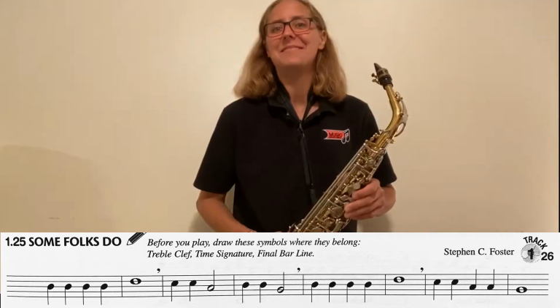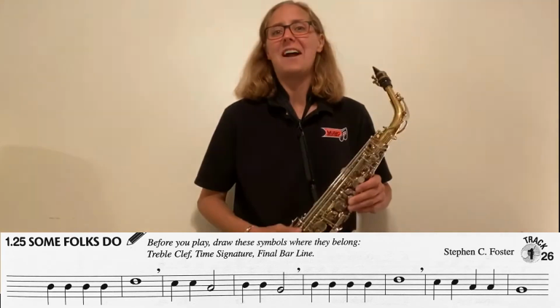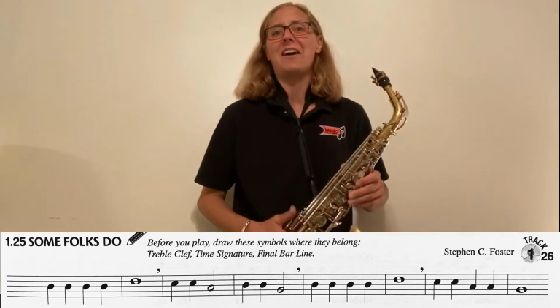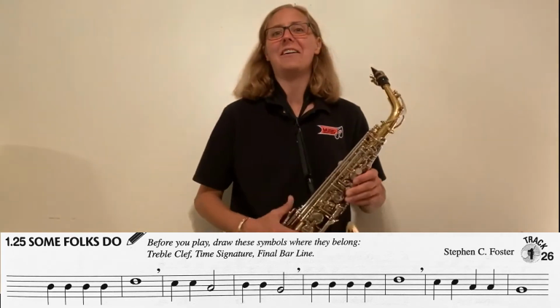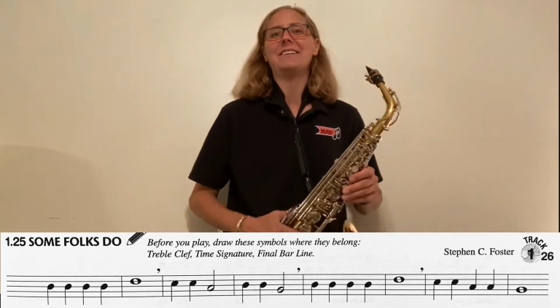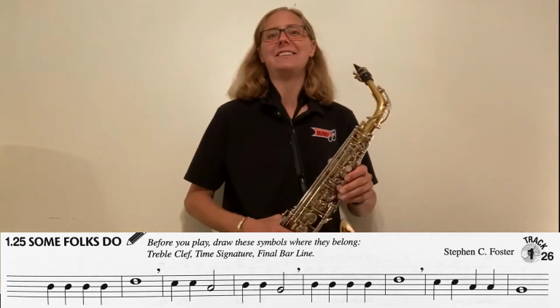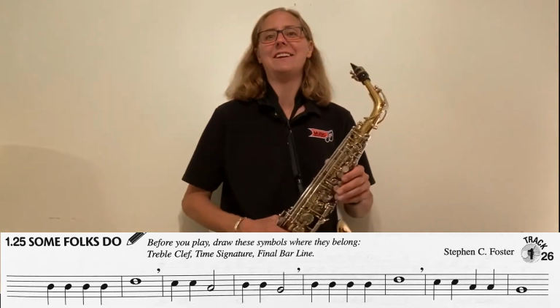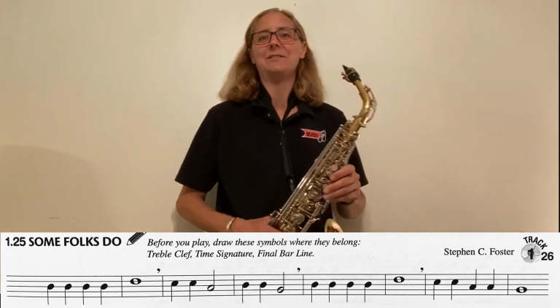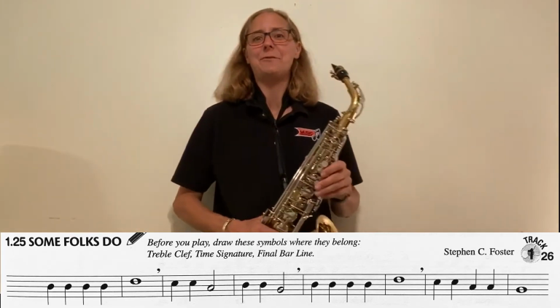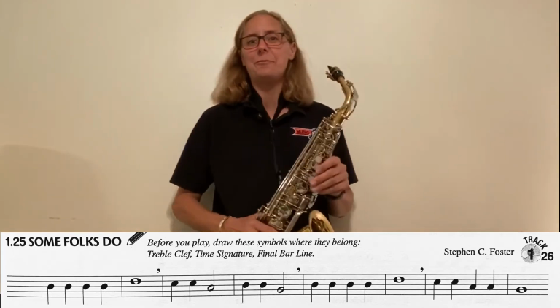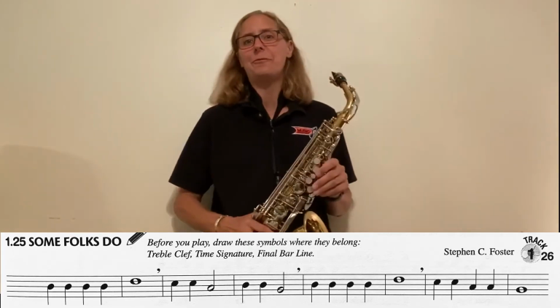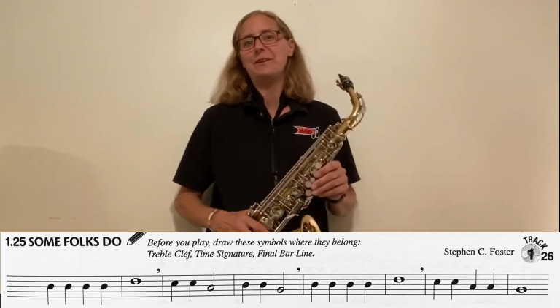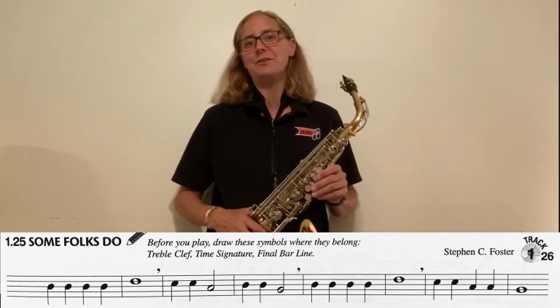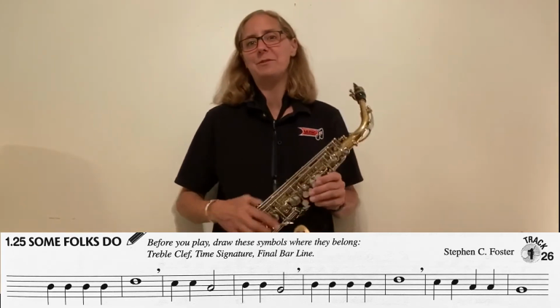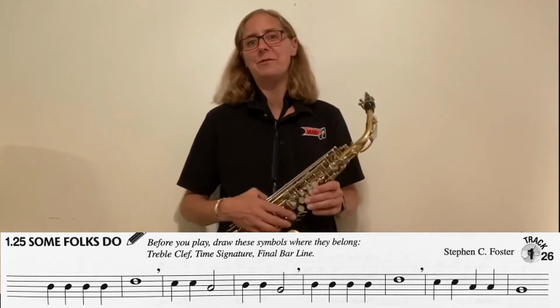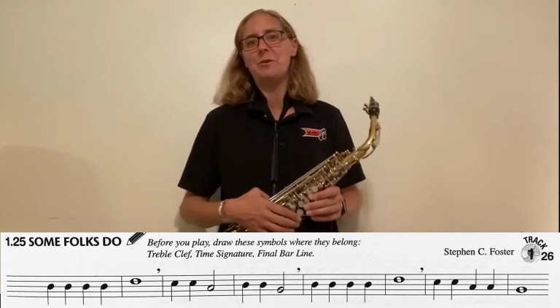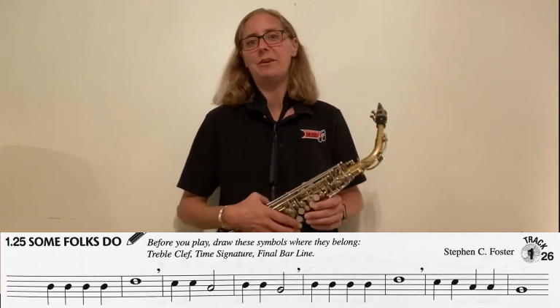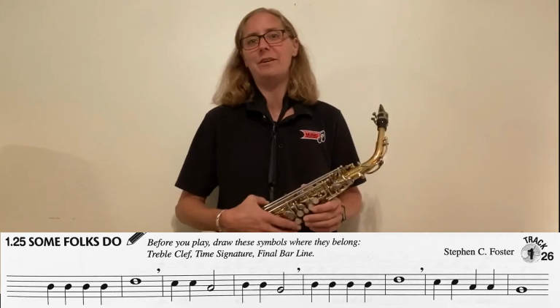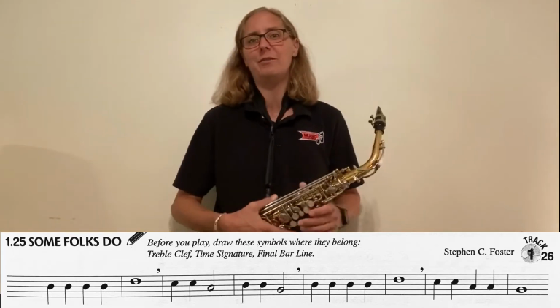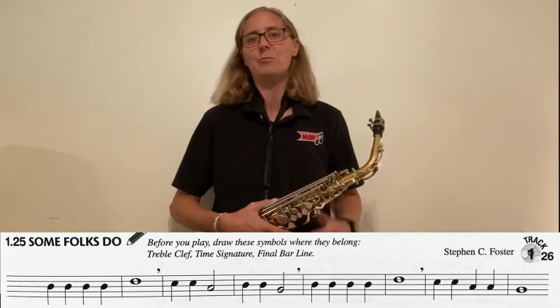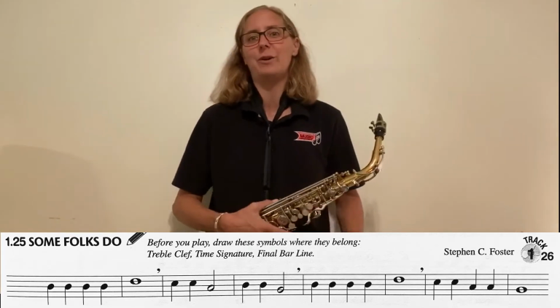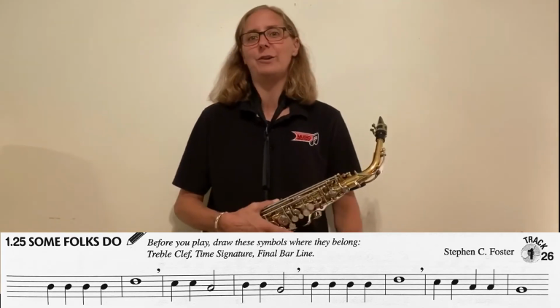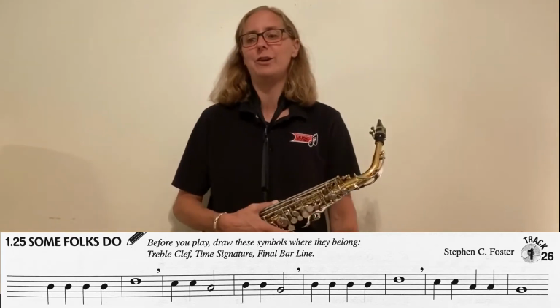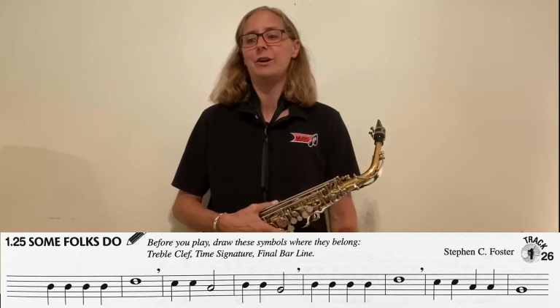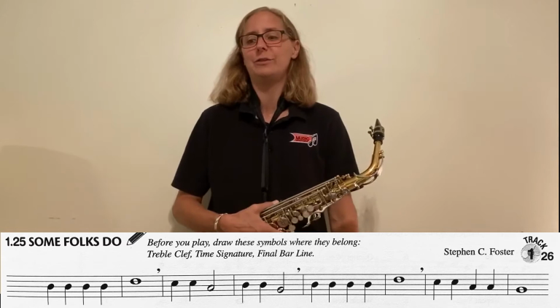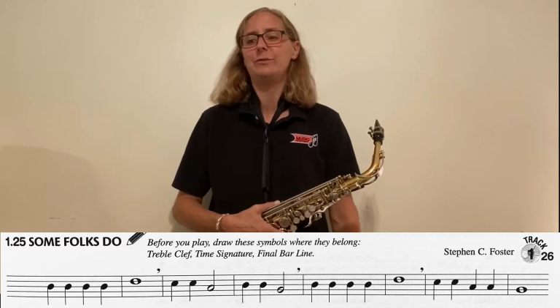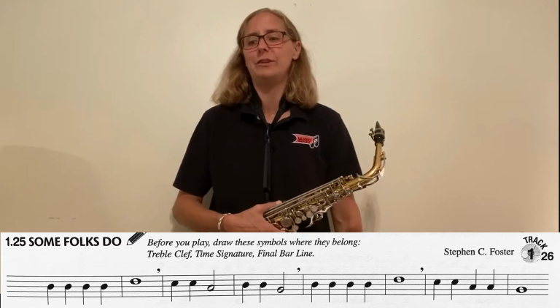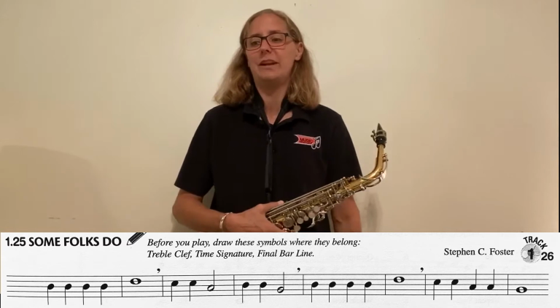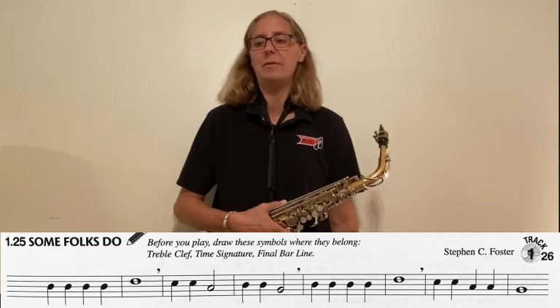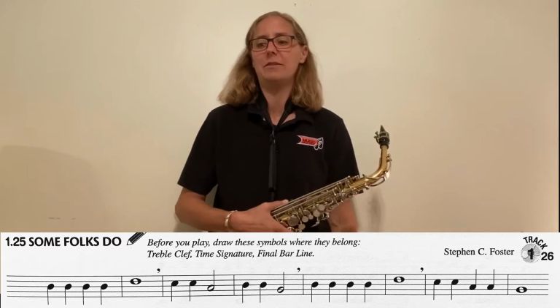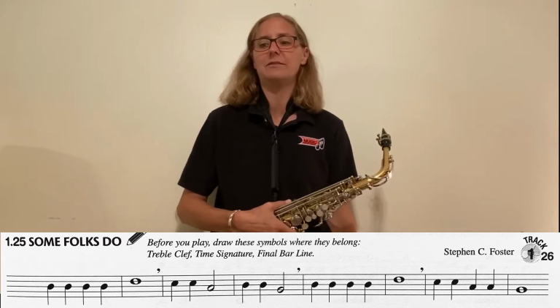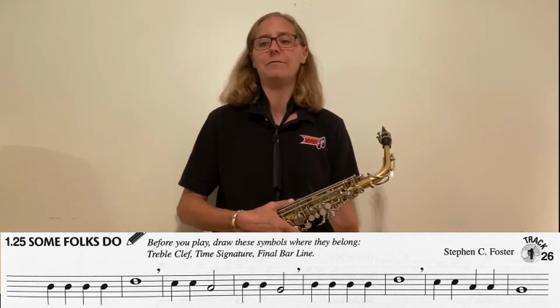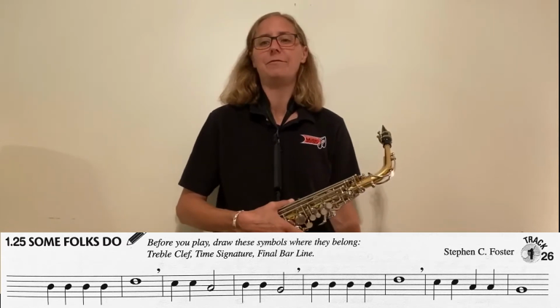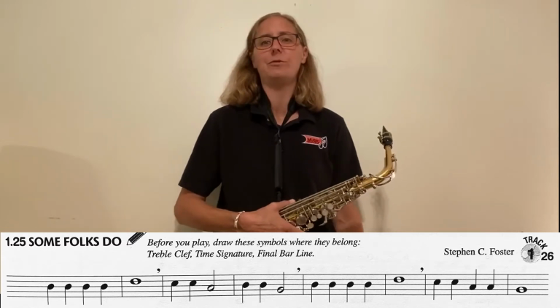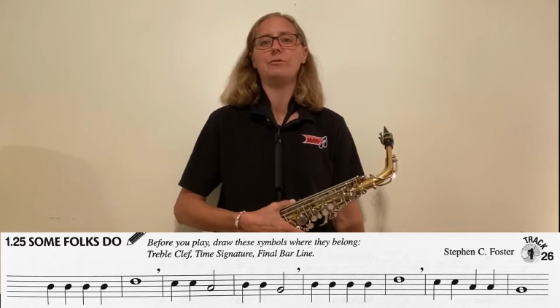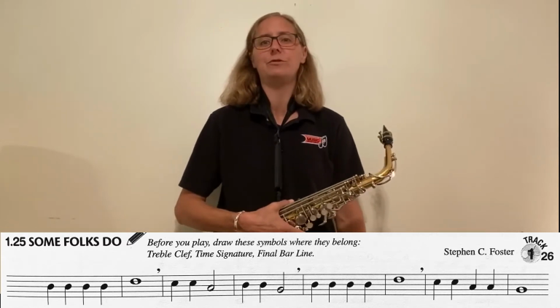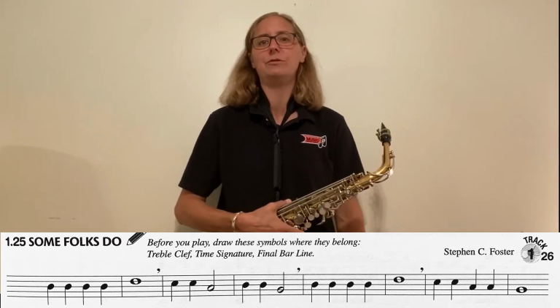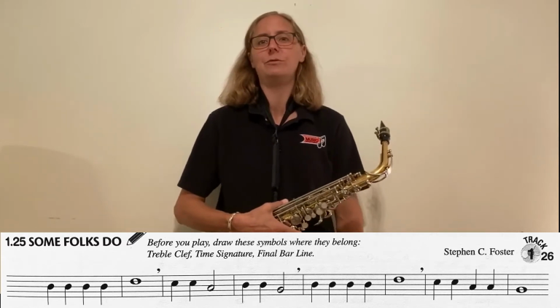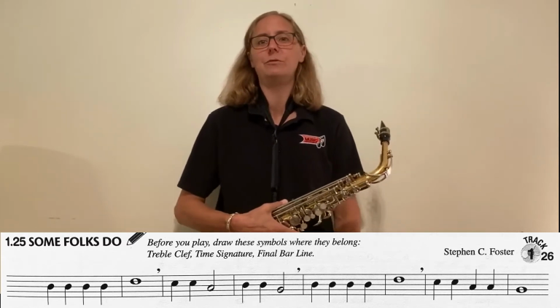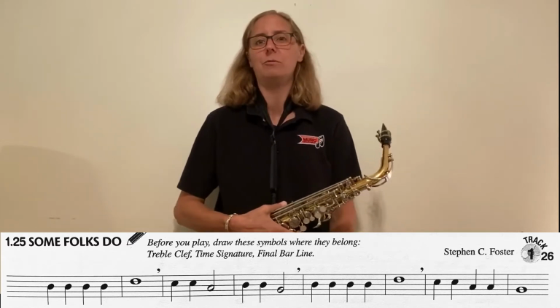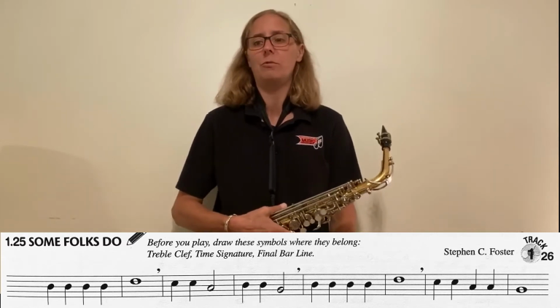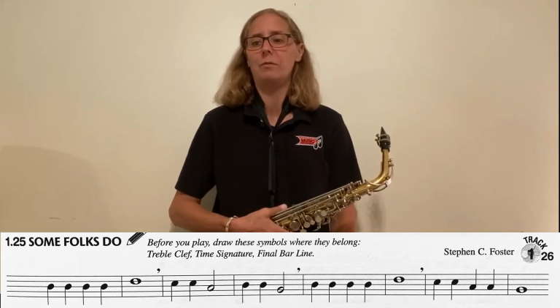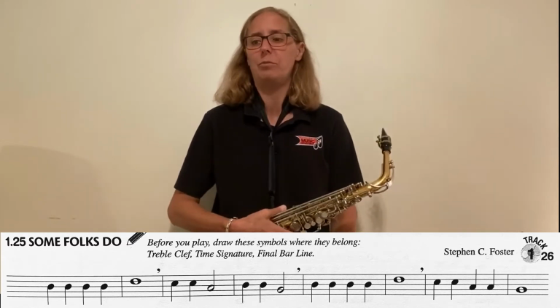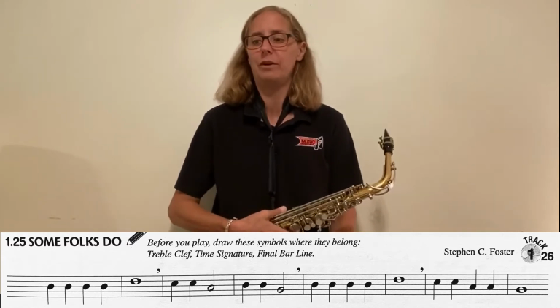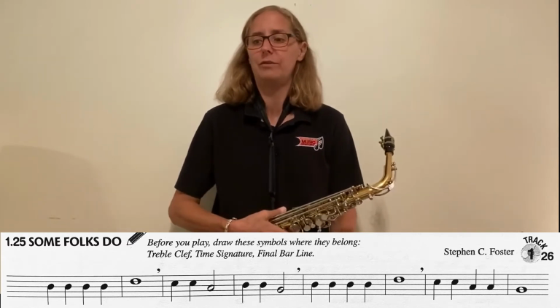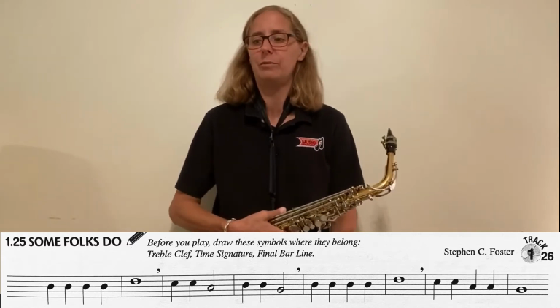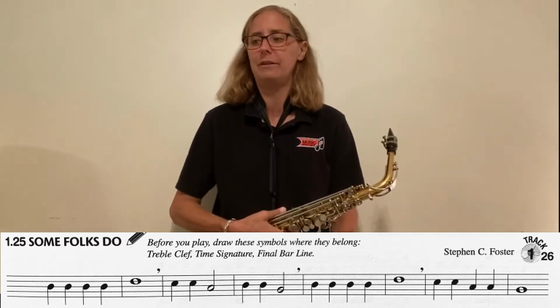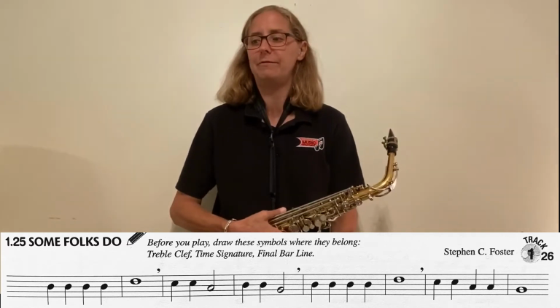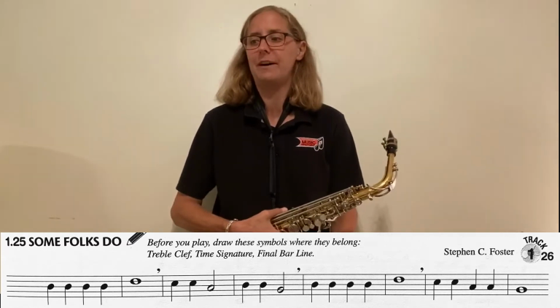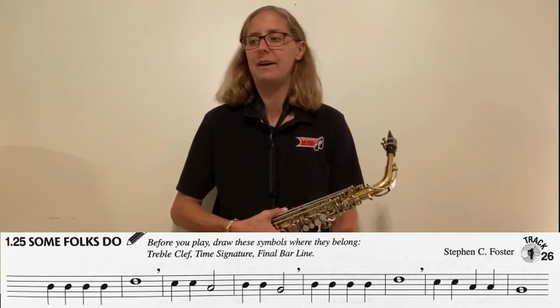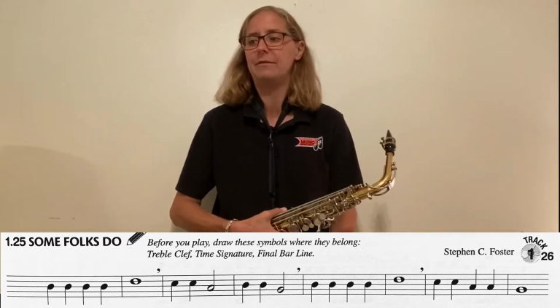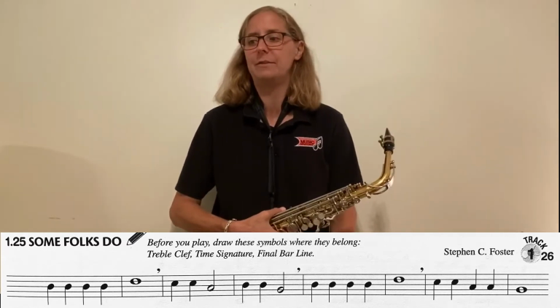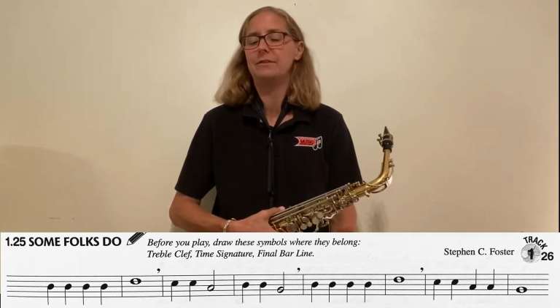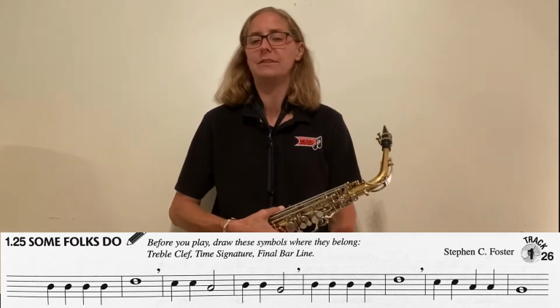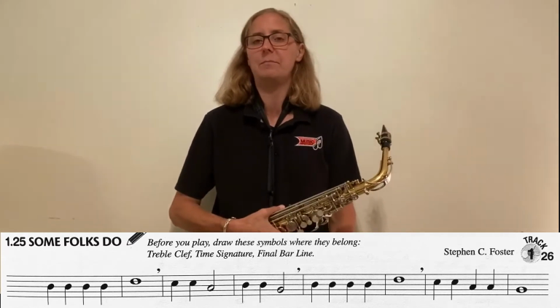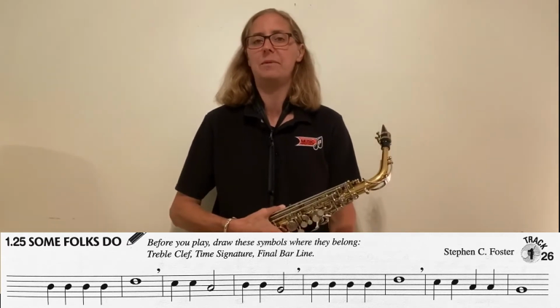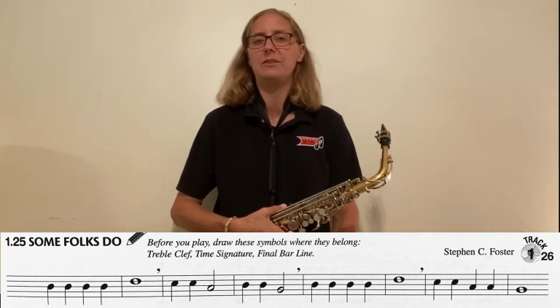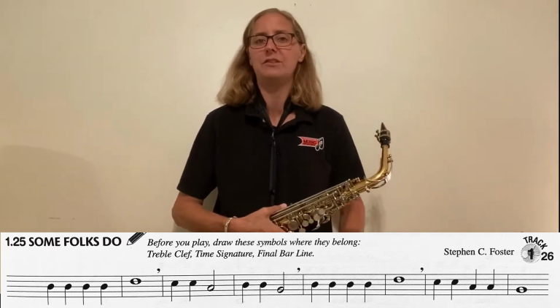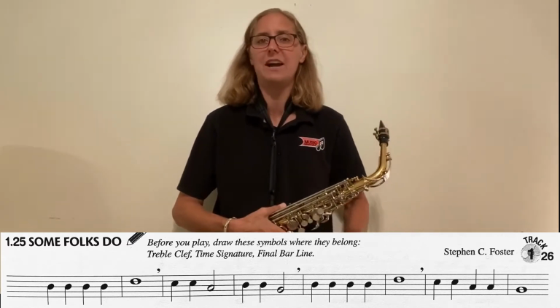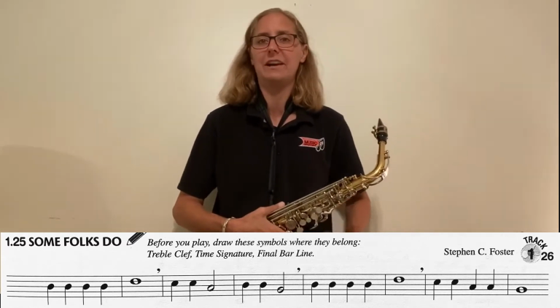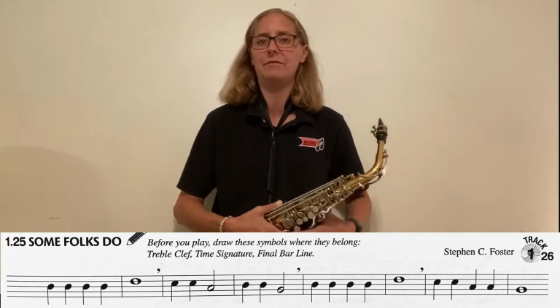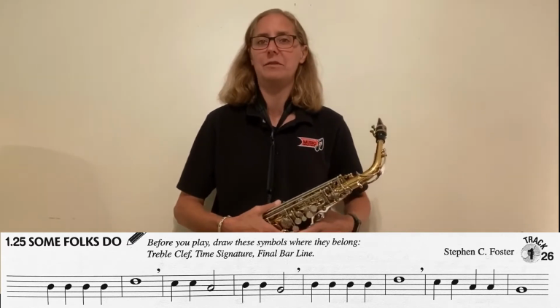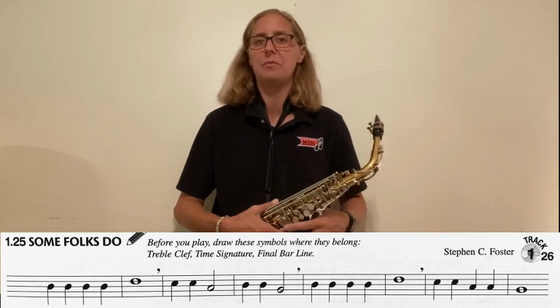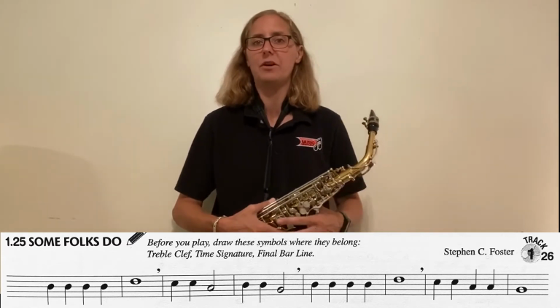All right, saxophone friends, Ms. Vogt here. We're going to talk to you today about Some Folks Do, 1.25, which is on page 9 of your book.